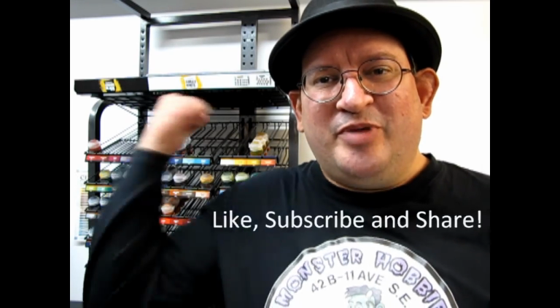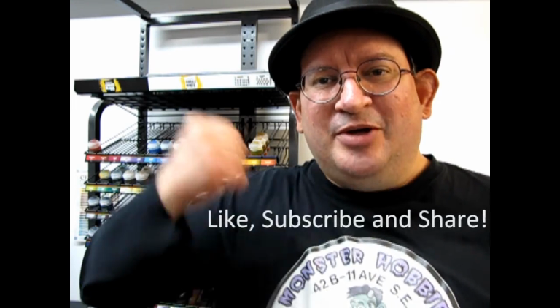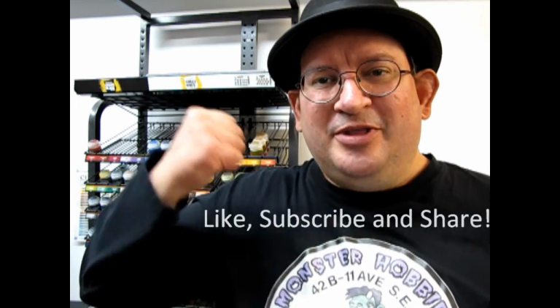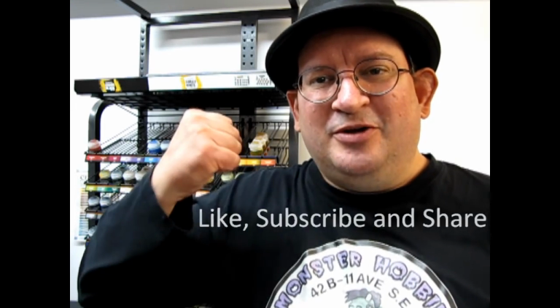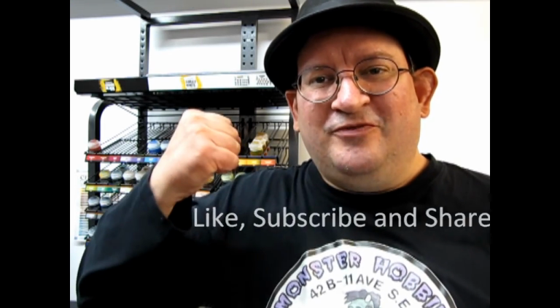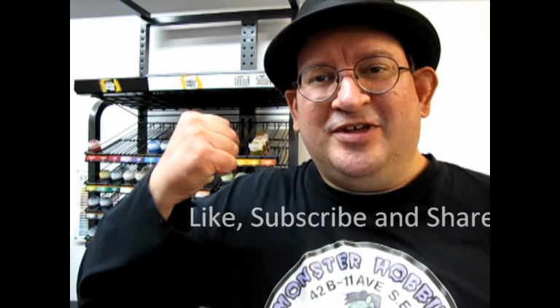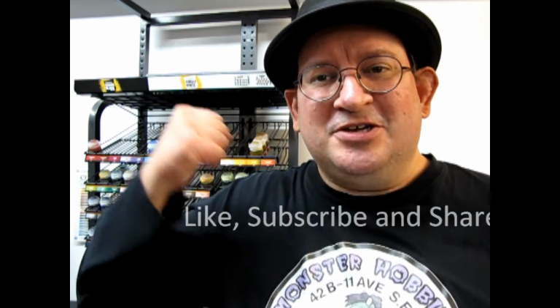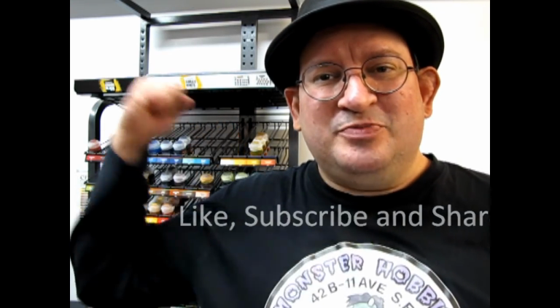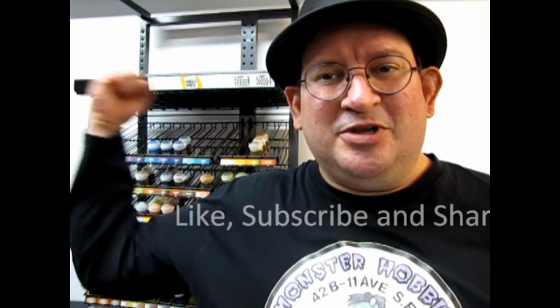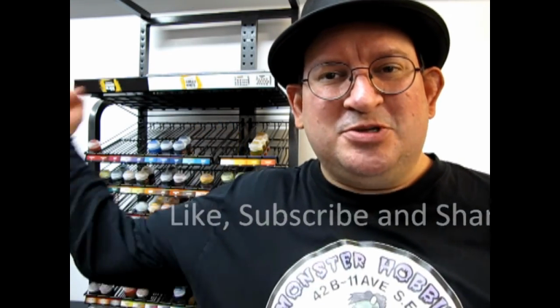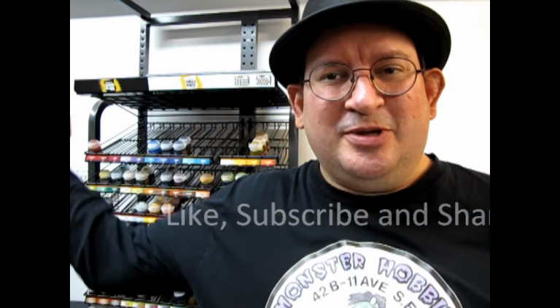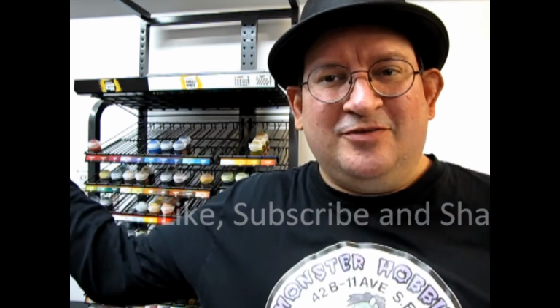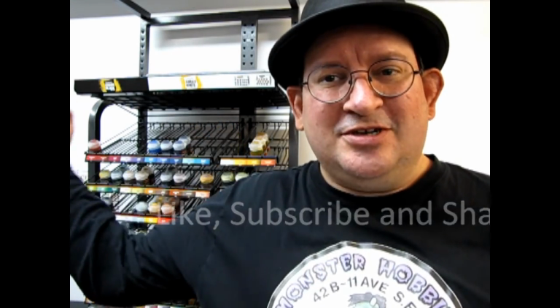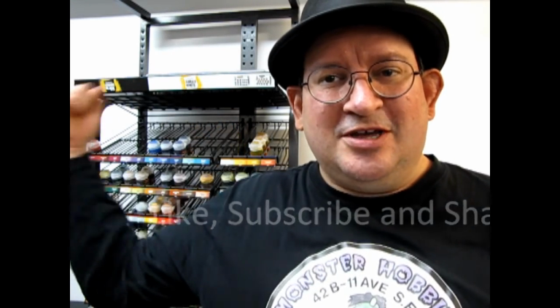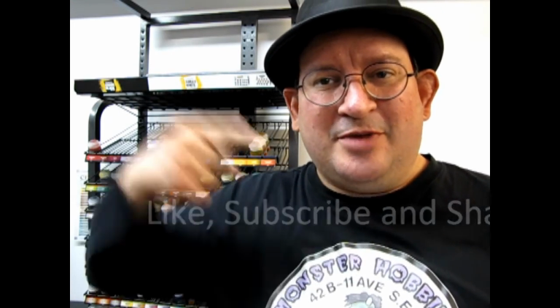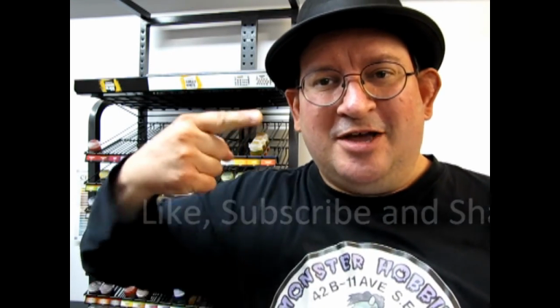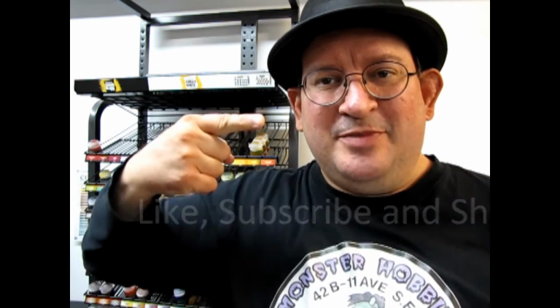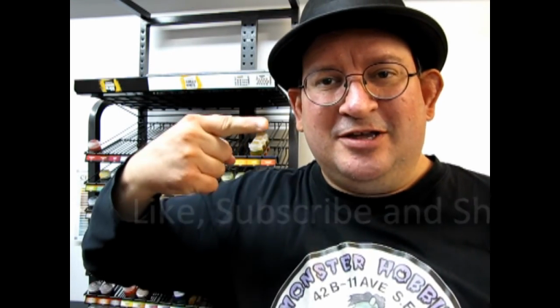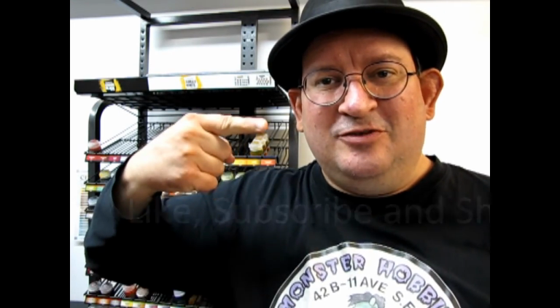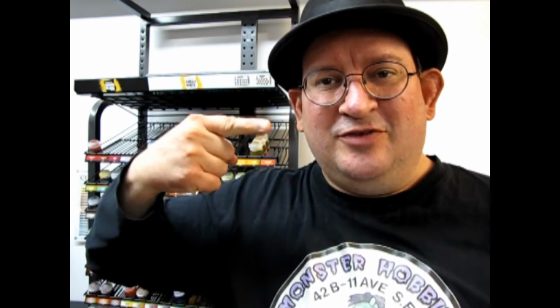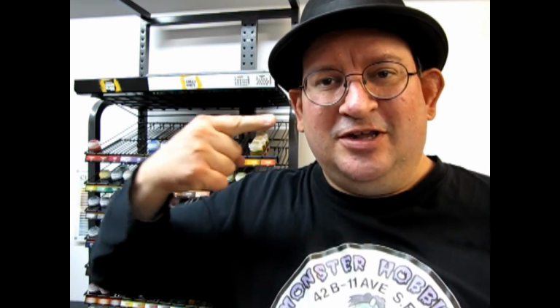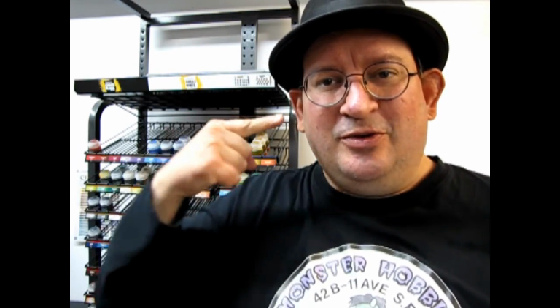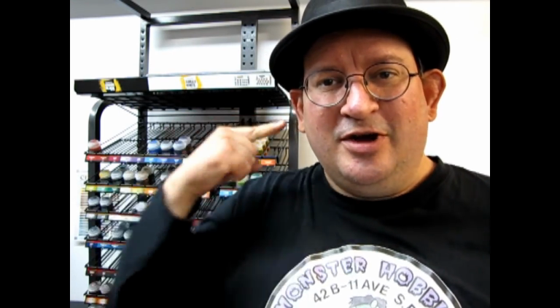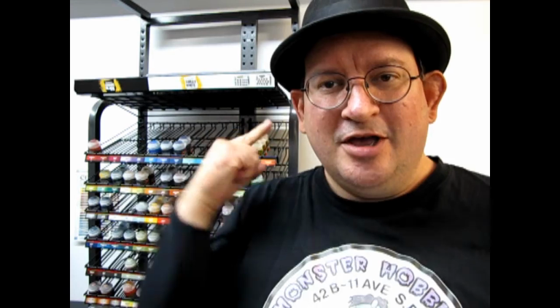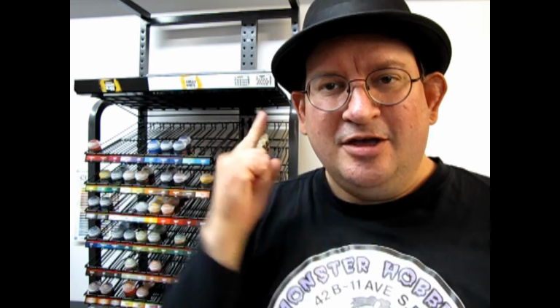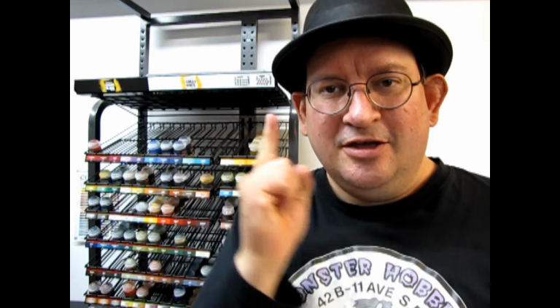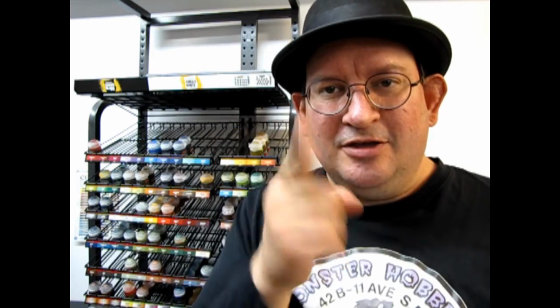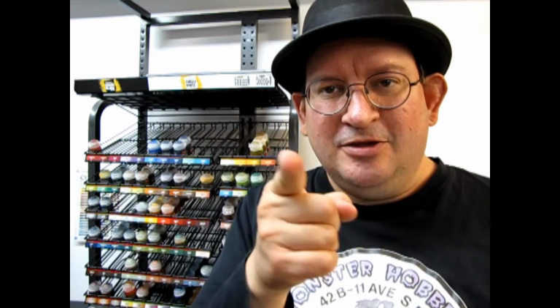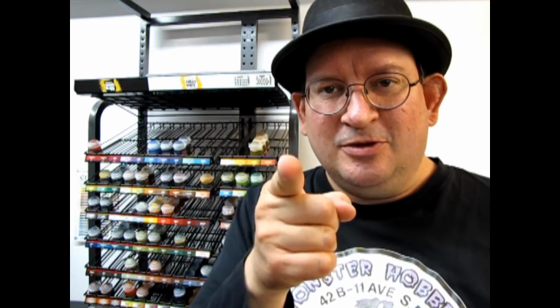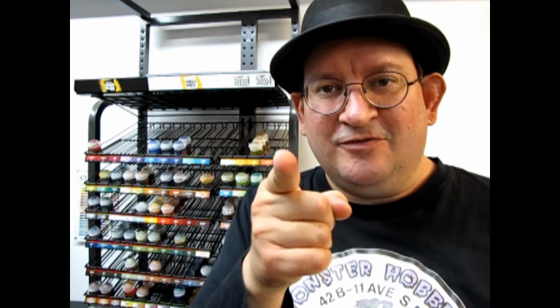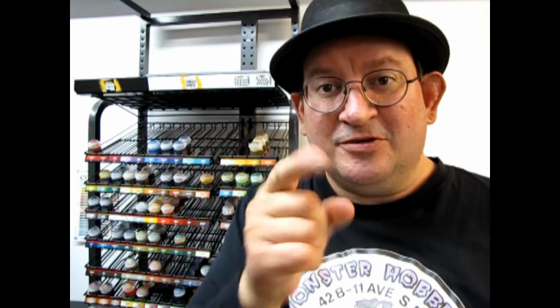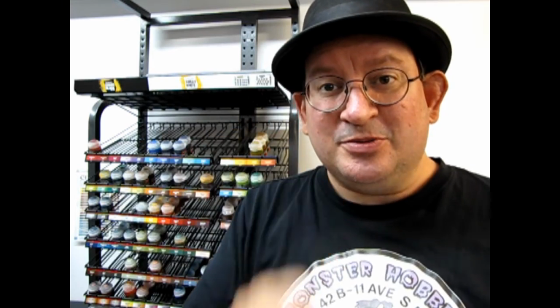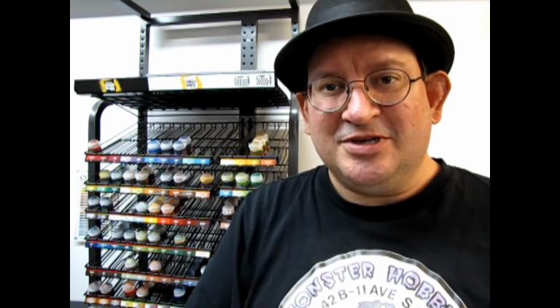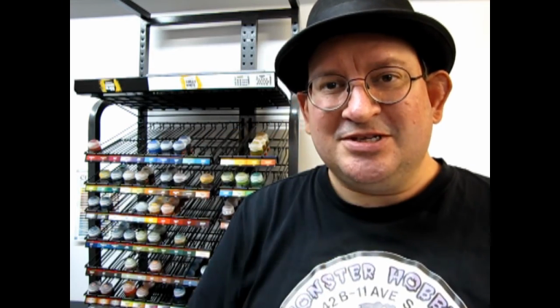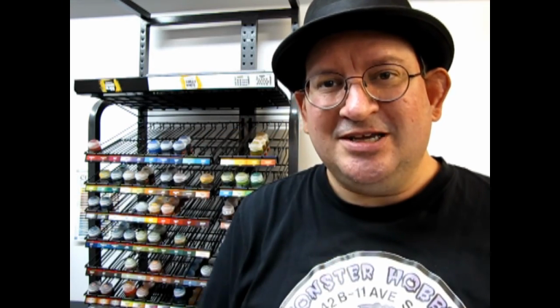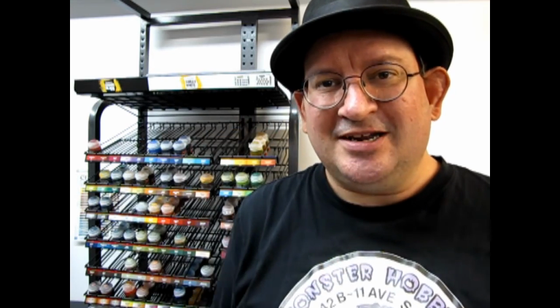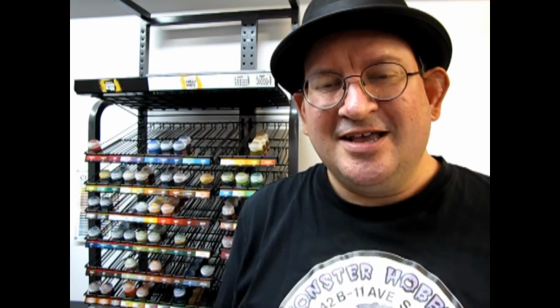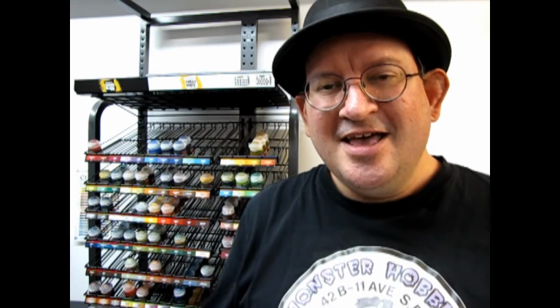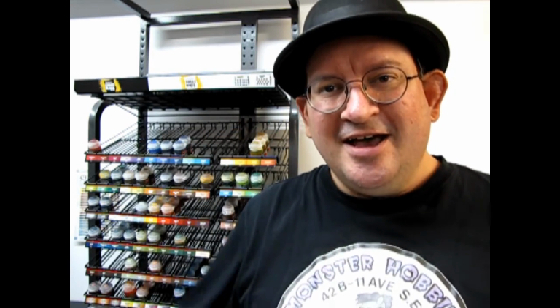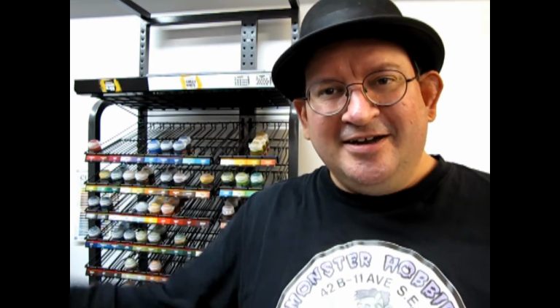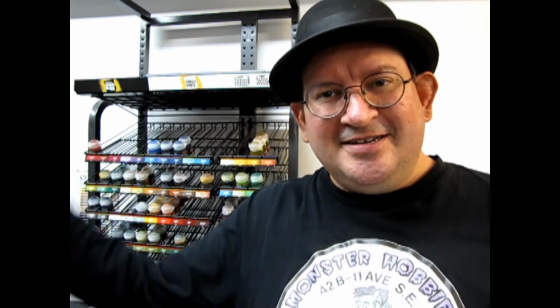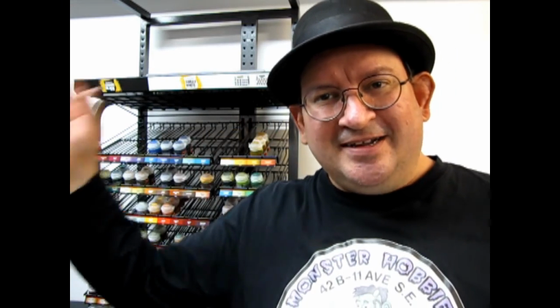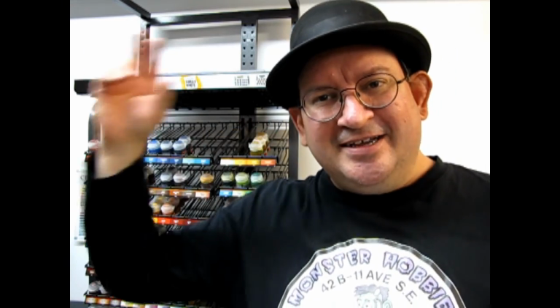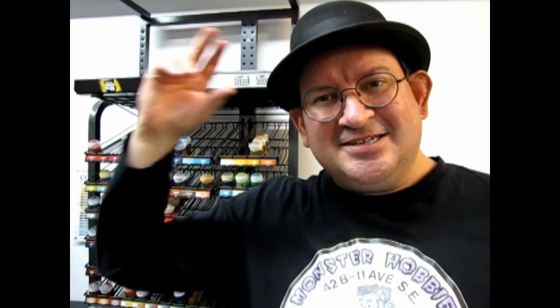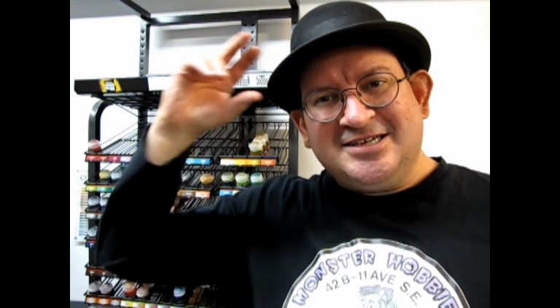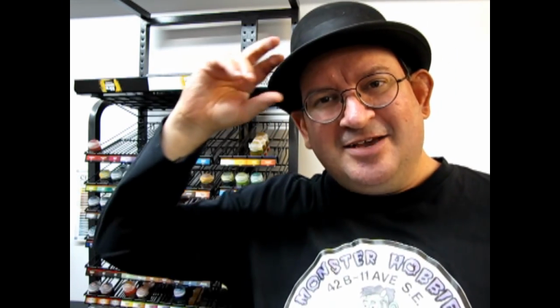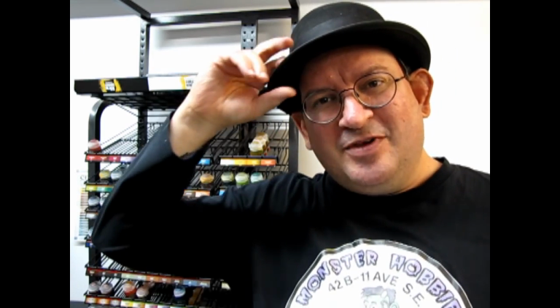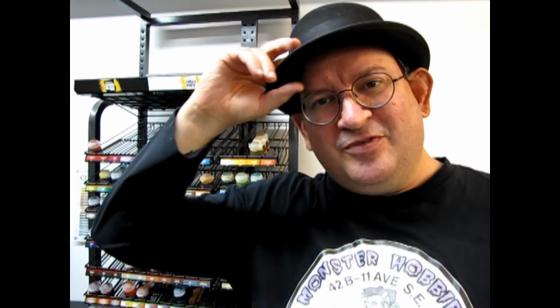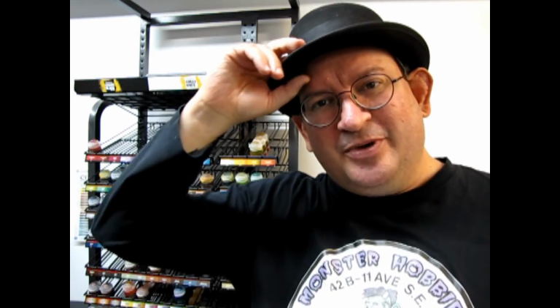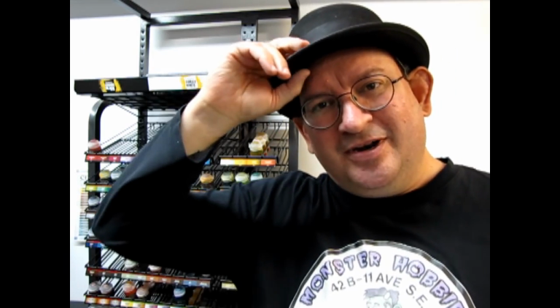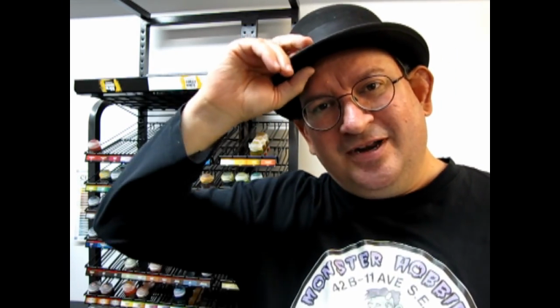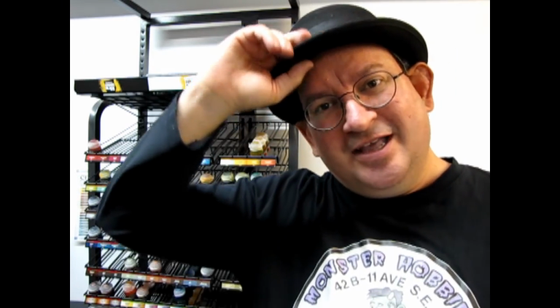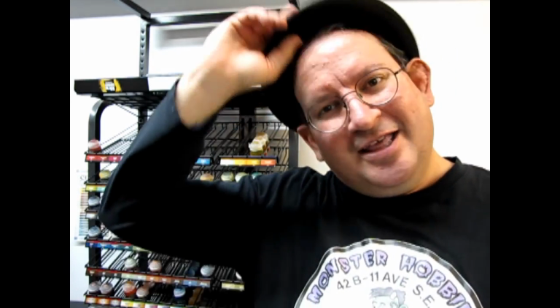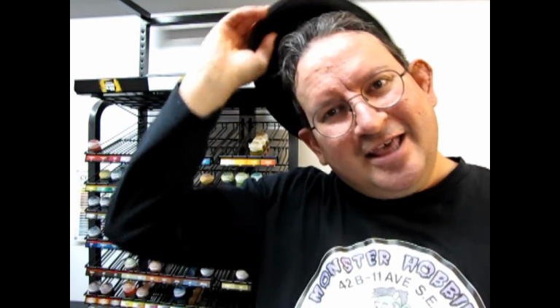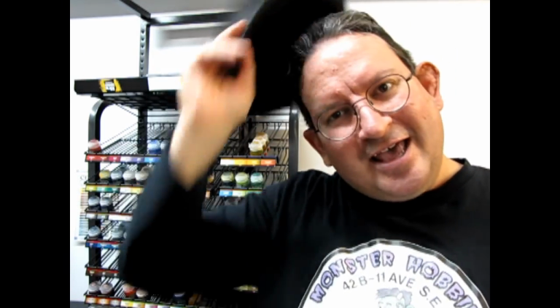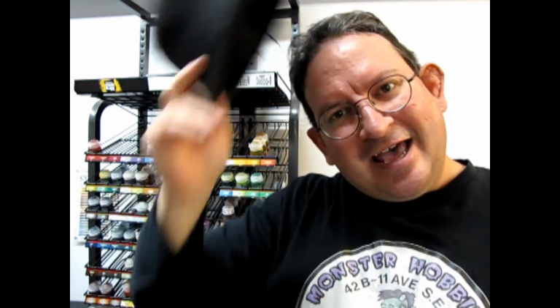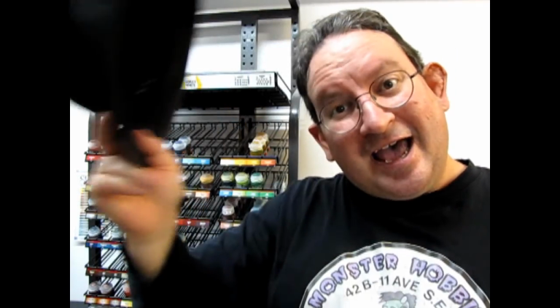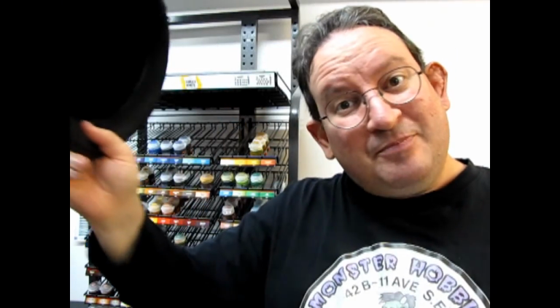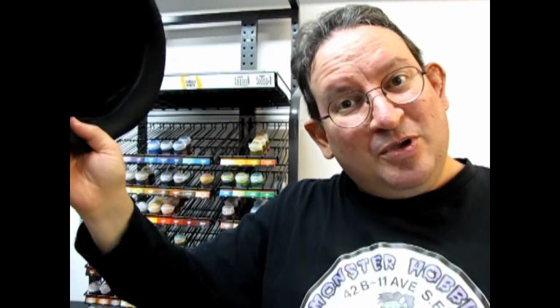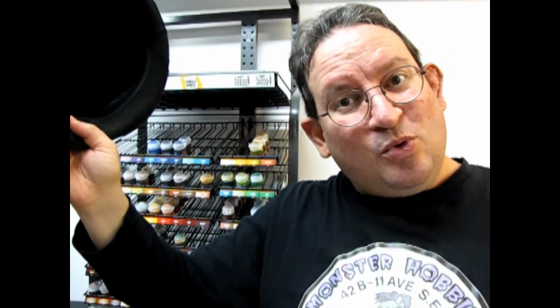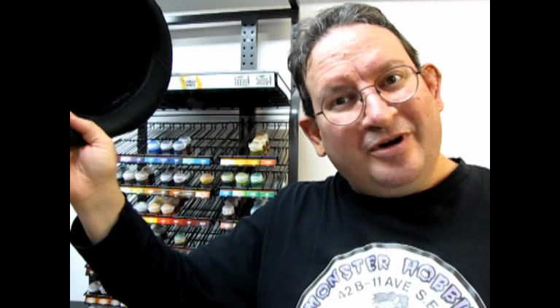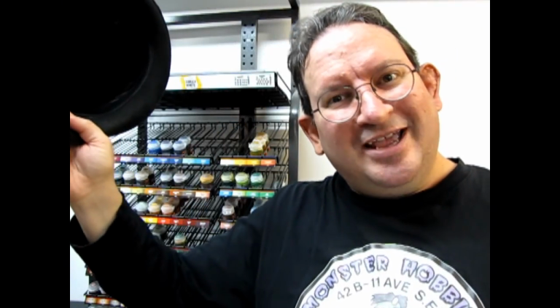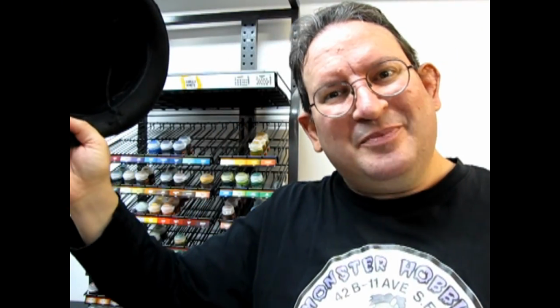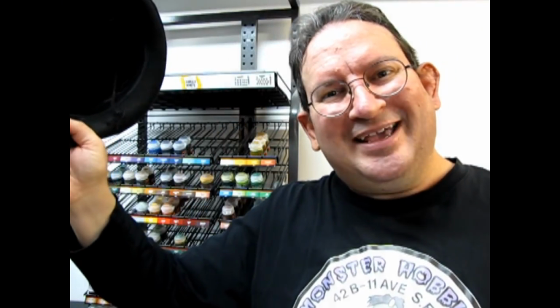Pound the notification bell so that every time I make a new video you're the first one to see it. And until next time everyone, happy wargaming!